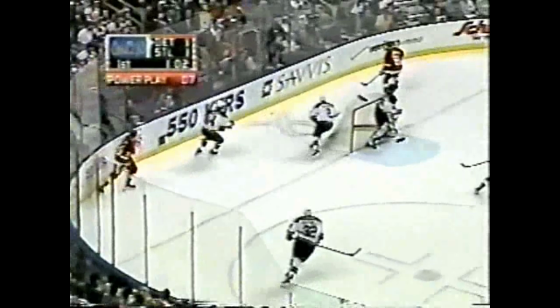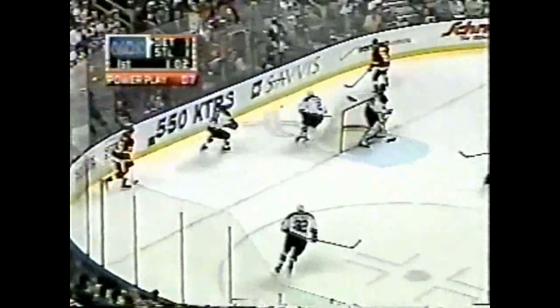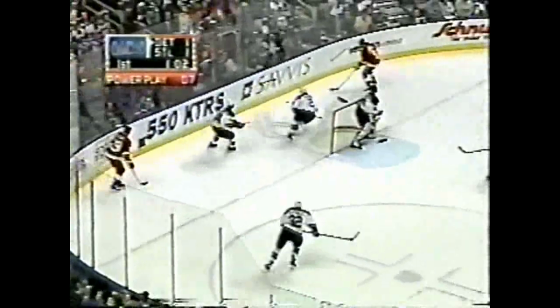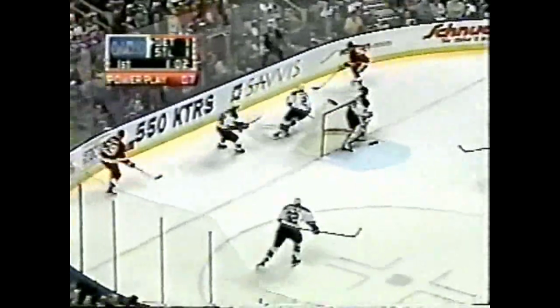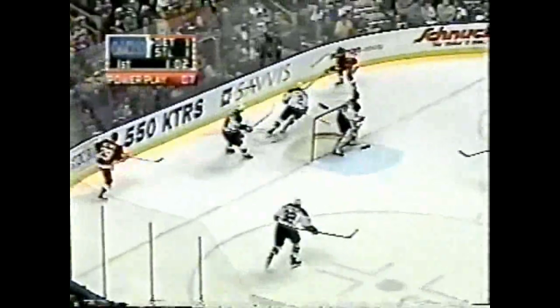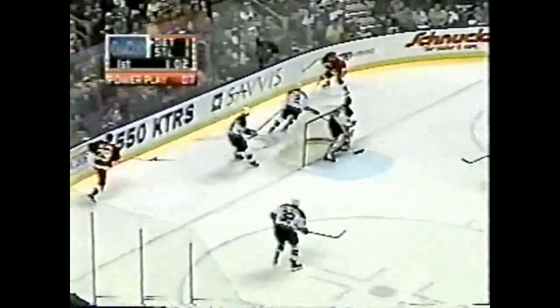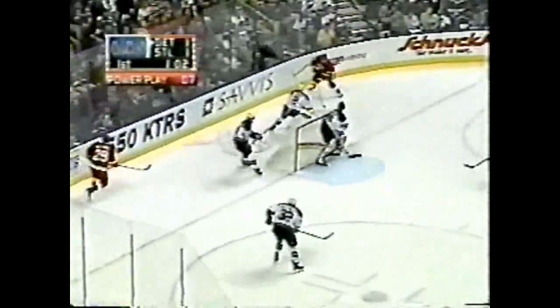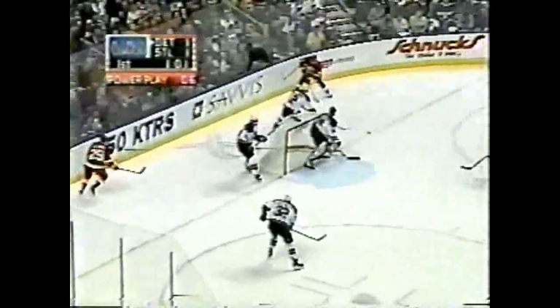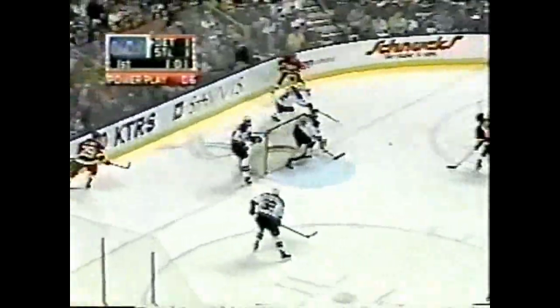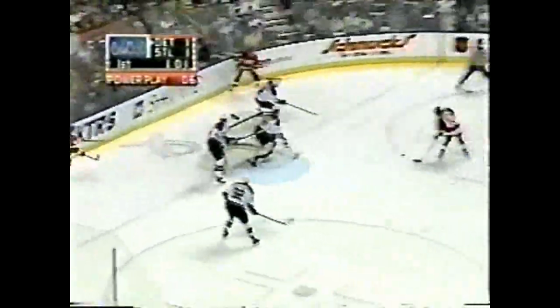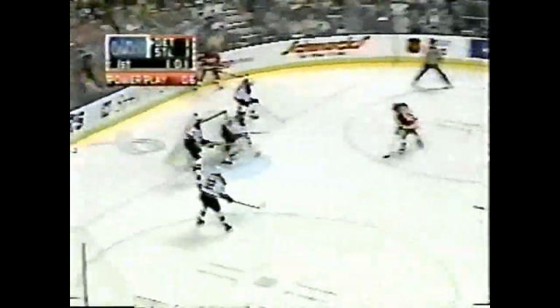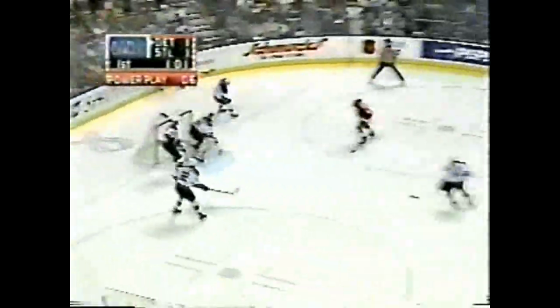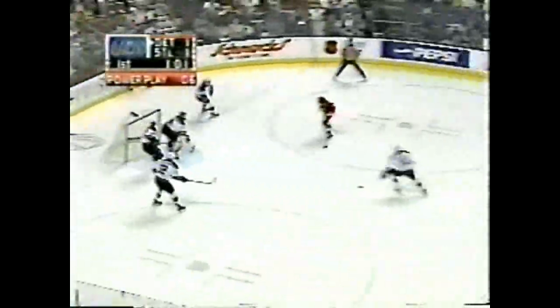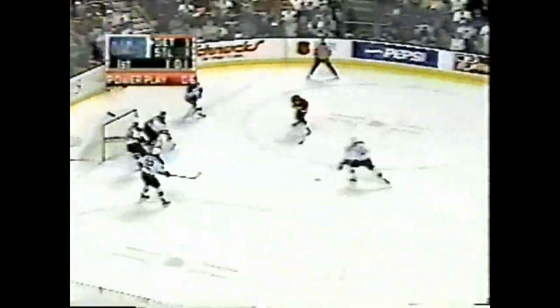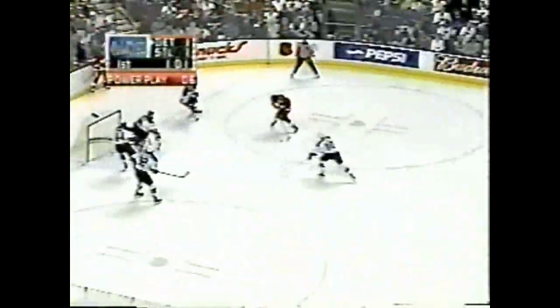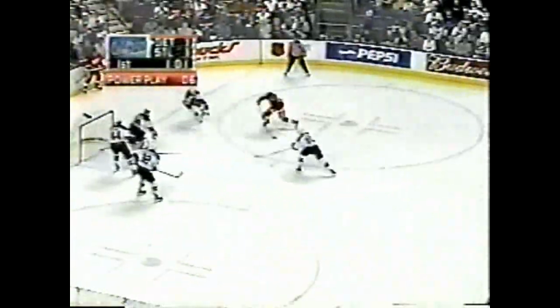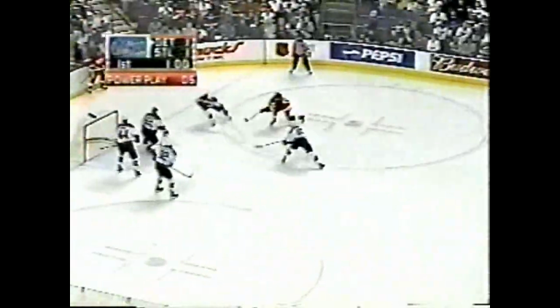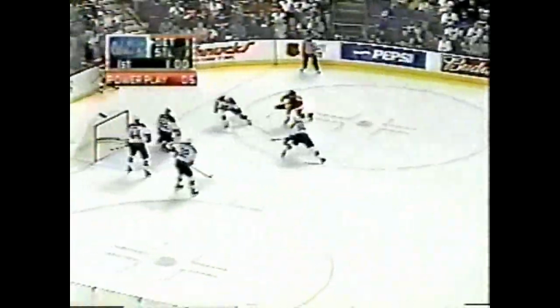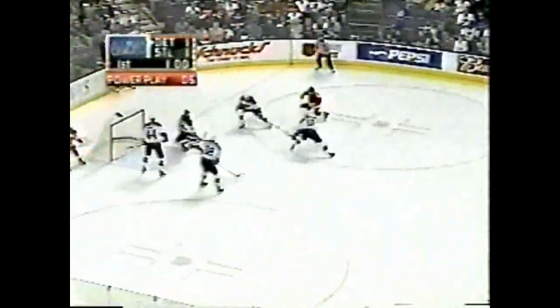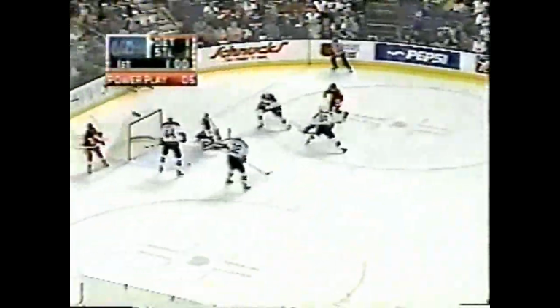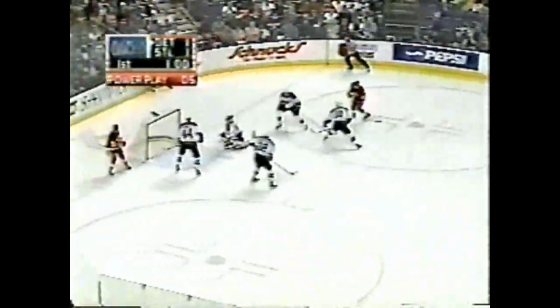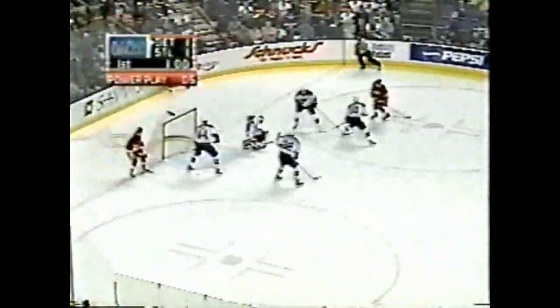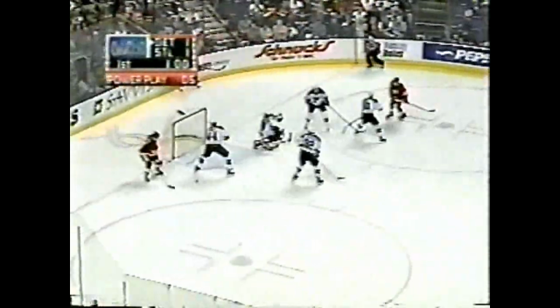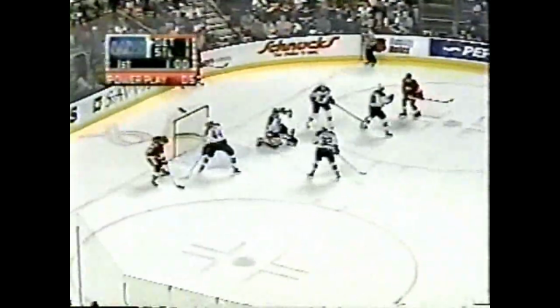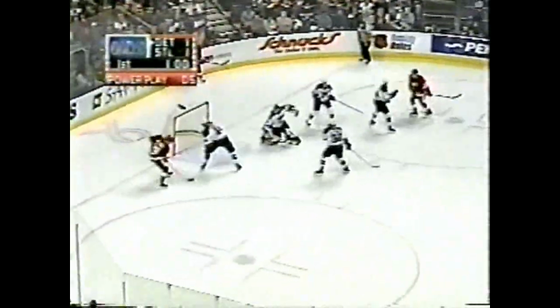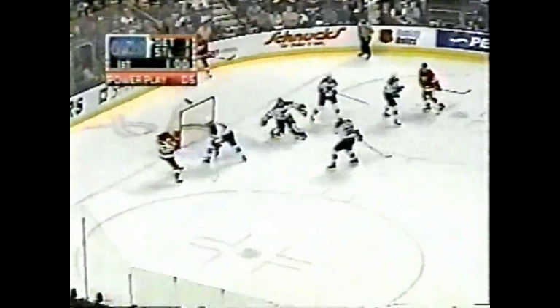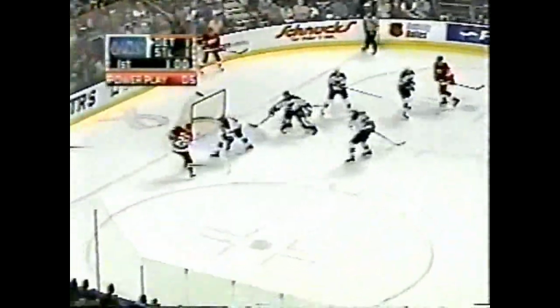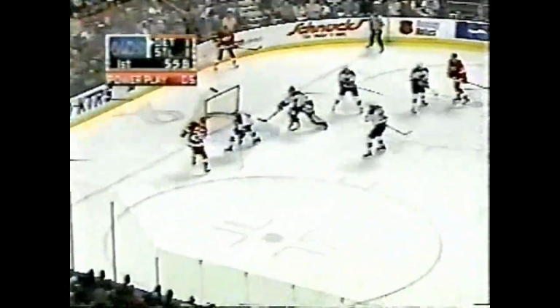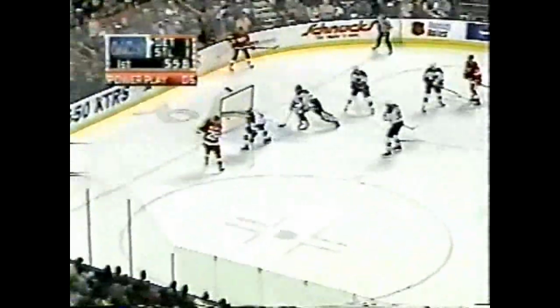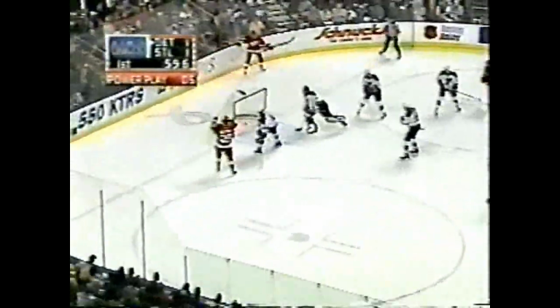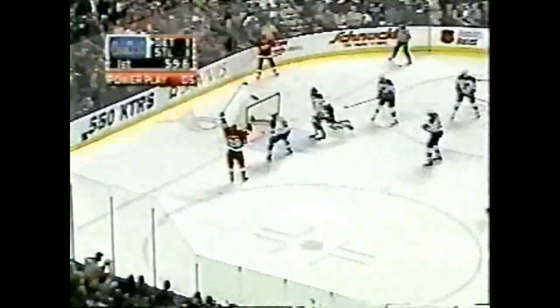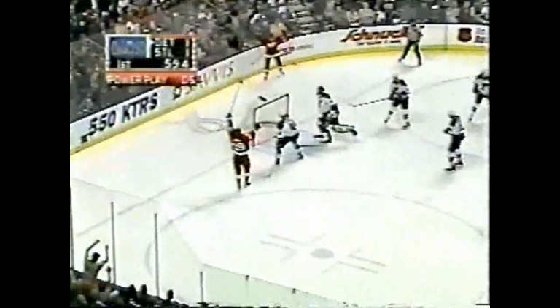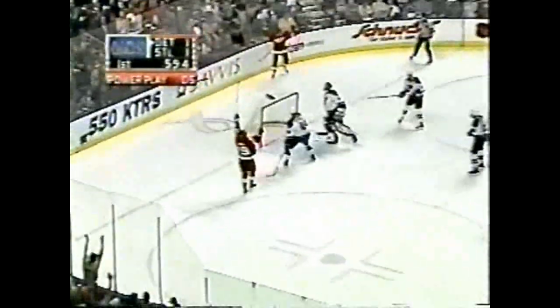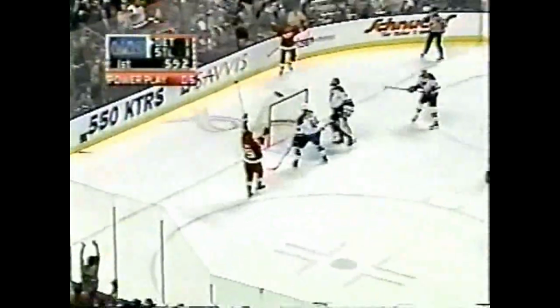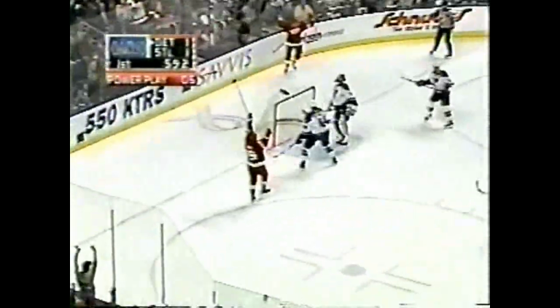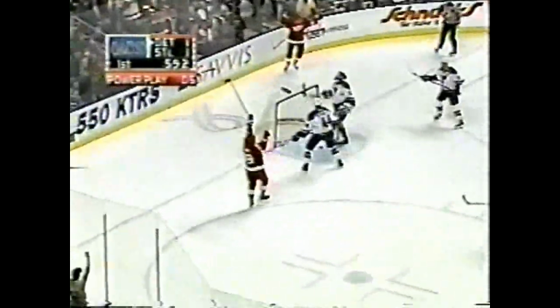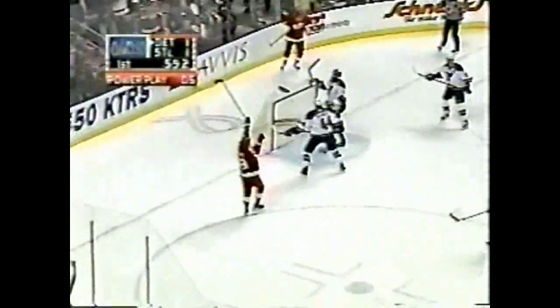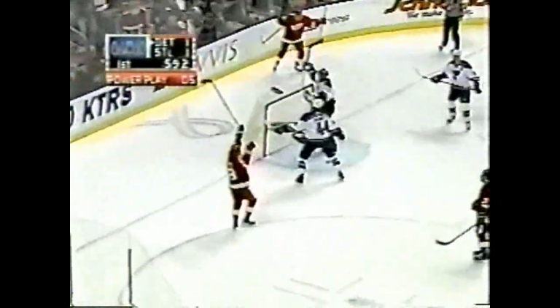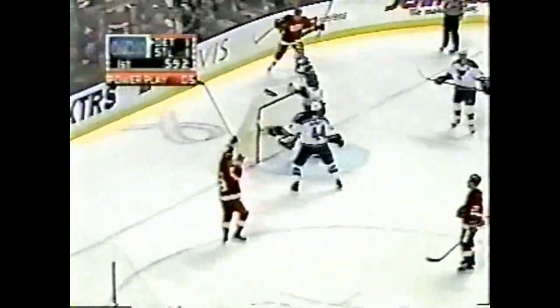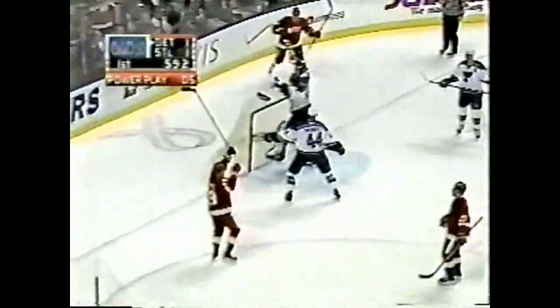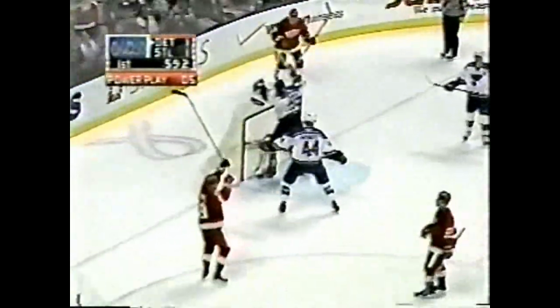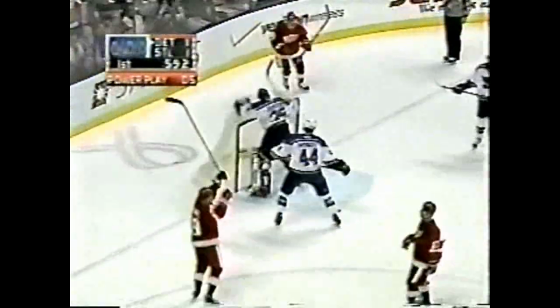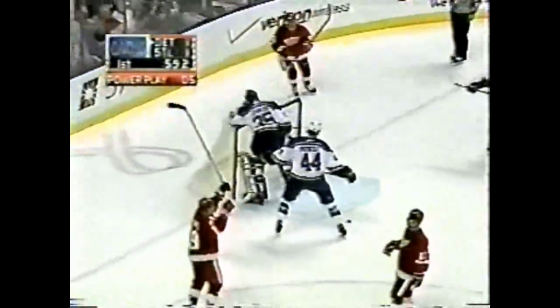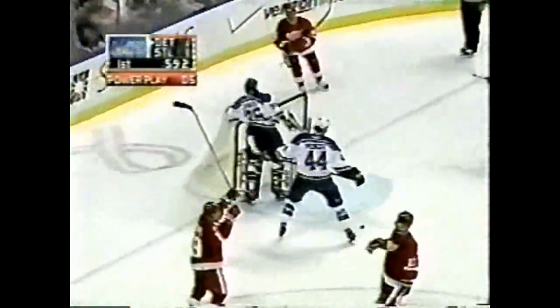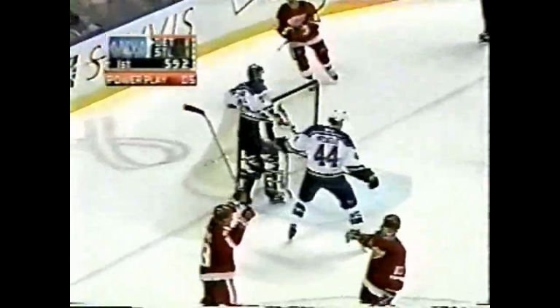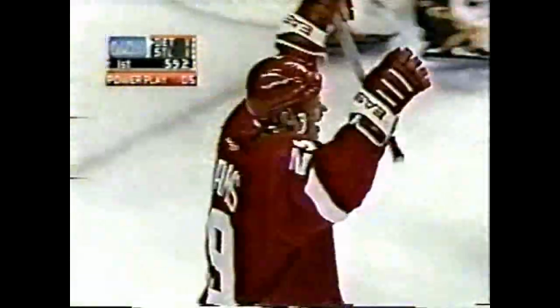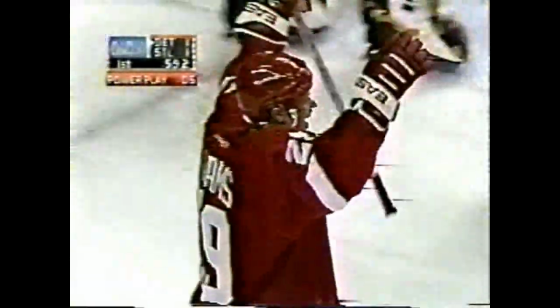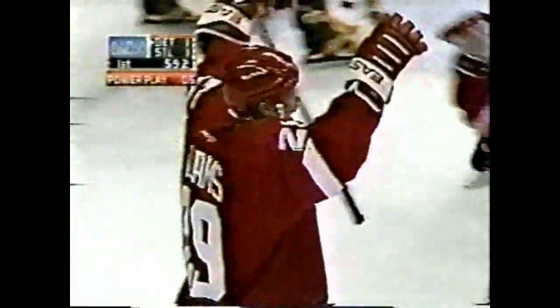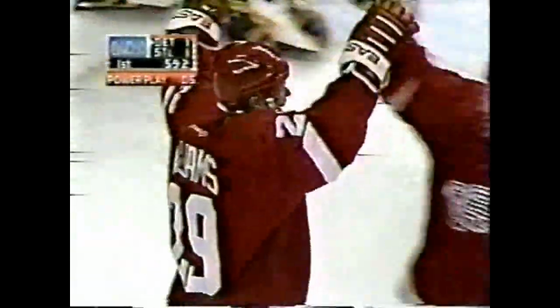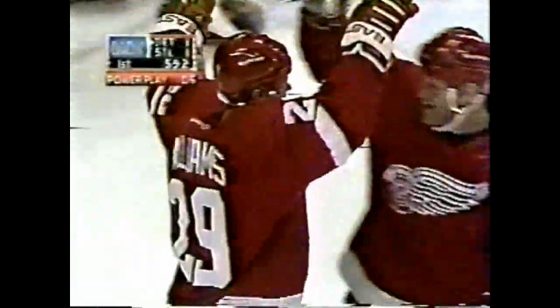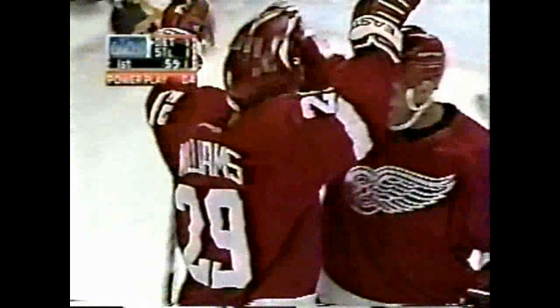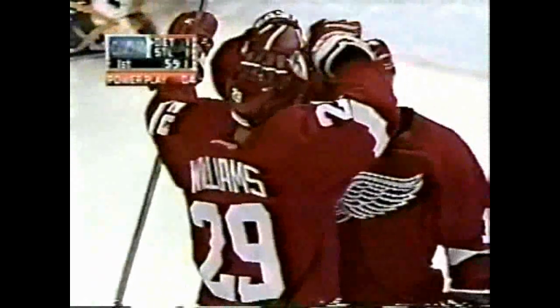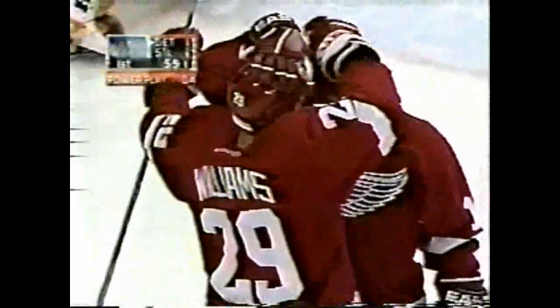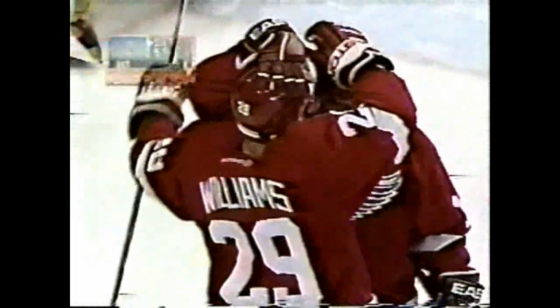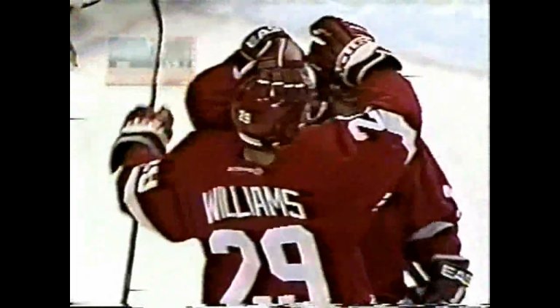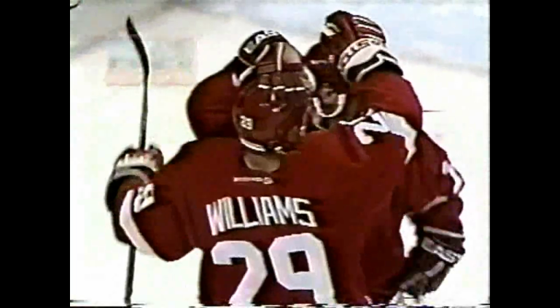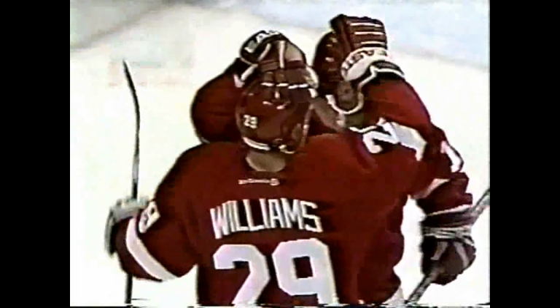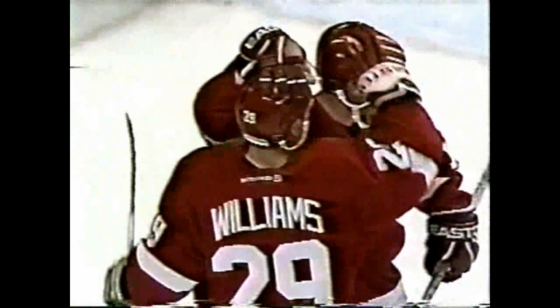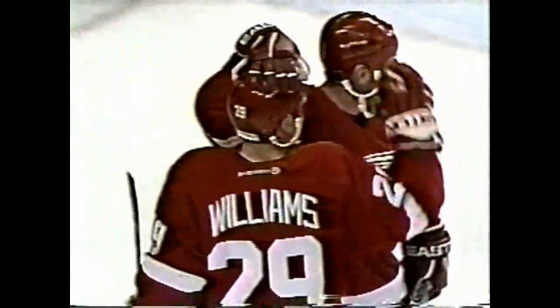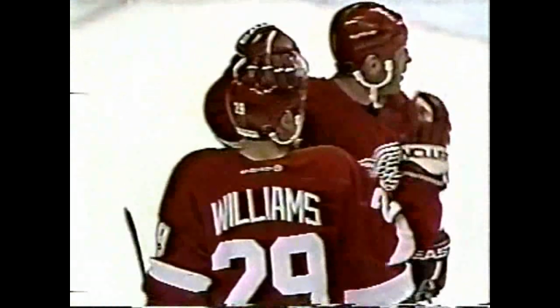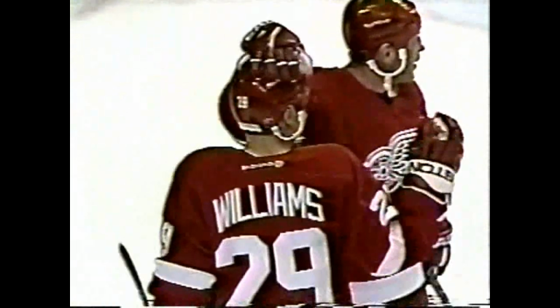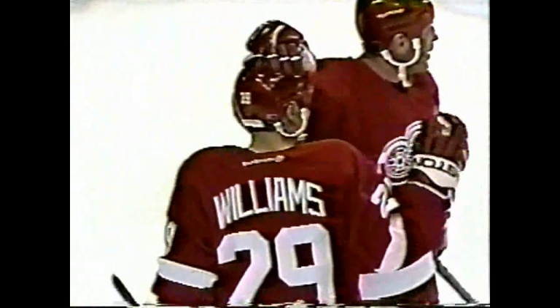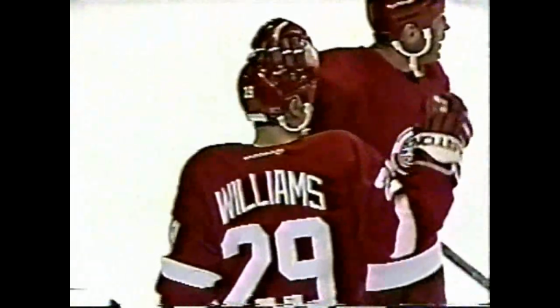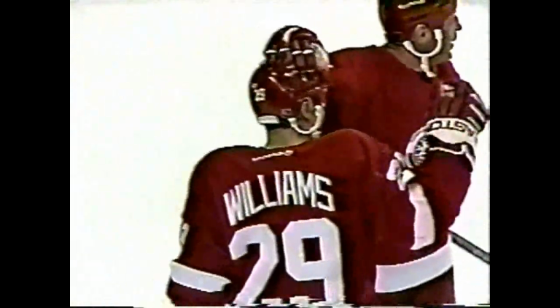Five seconds left in the power play. Datsouk — safe — scores! Williams! Oh boy. Oh! Jason Williams! Robitaille and Jamal Mayers.